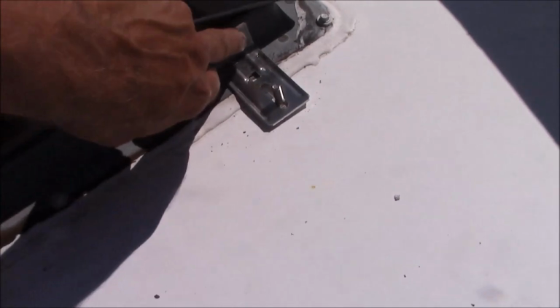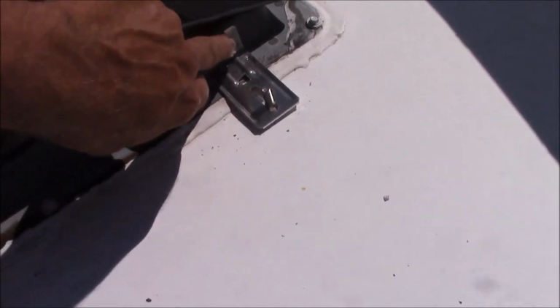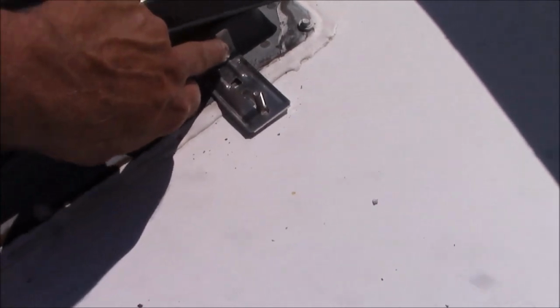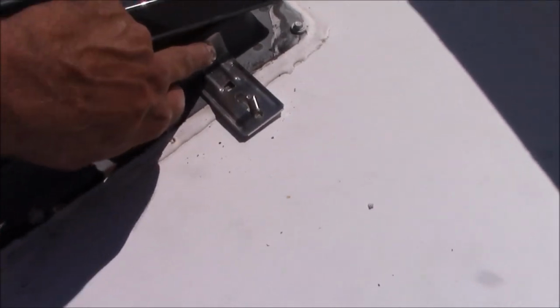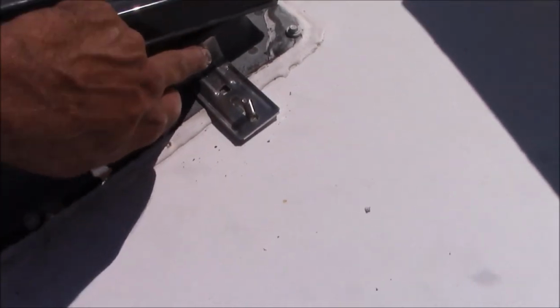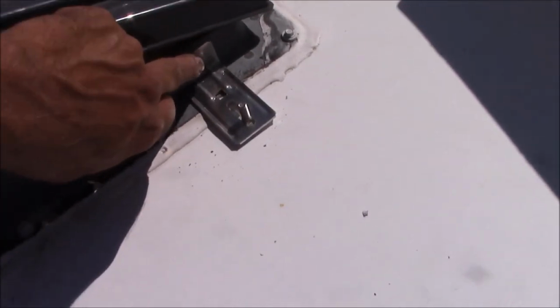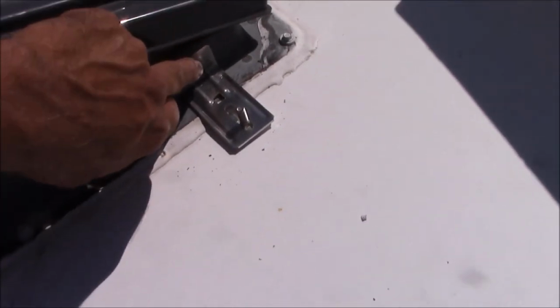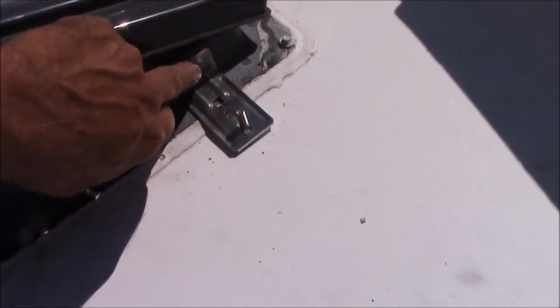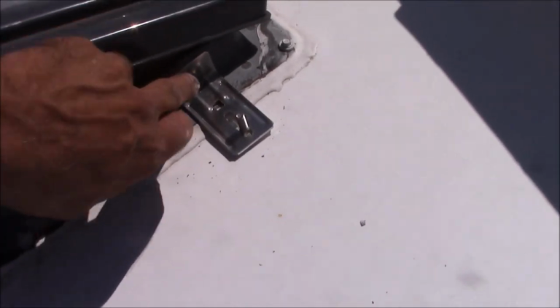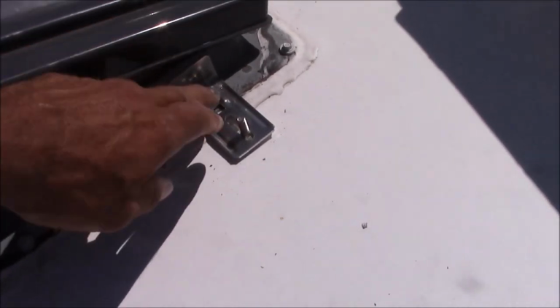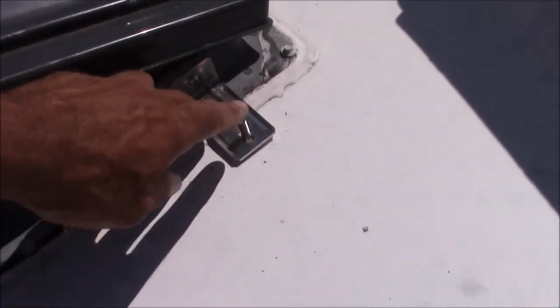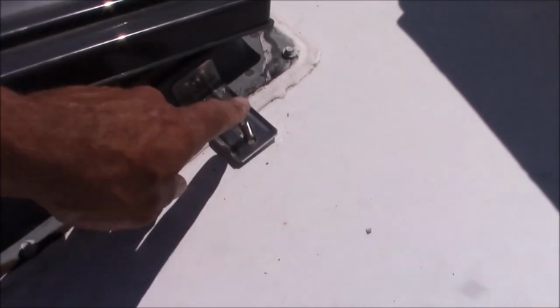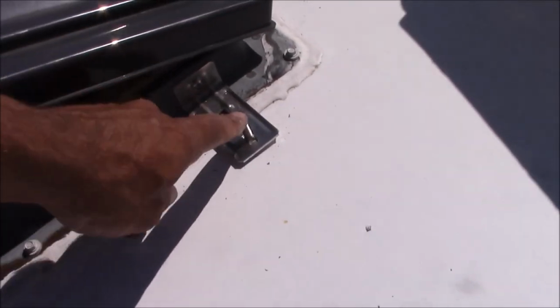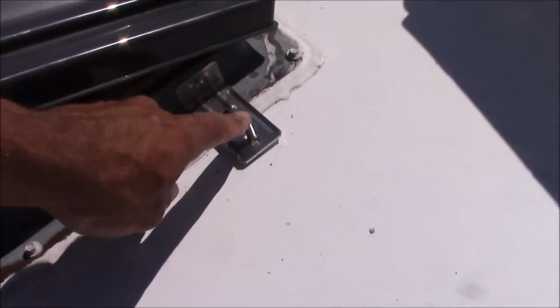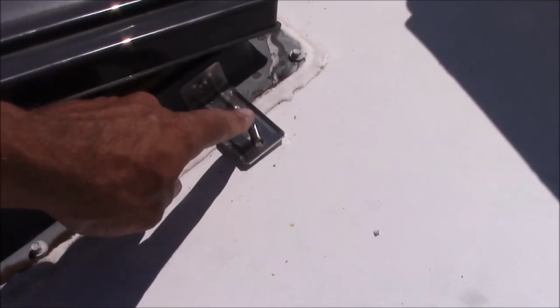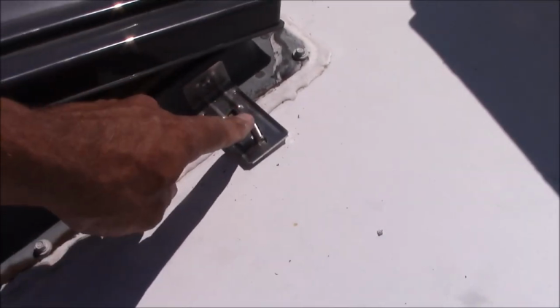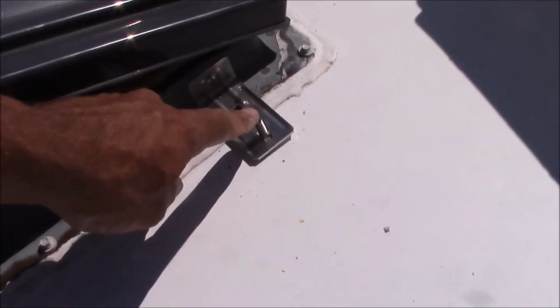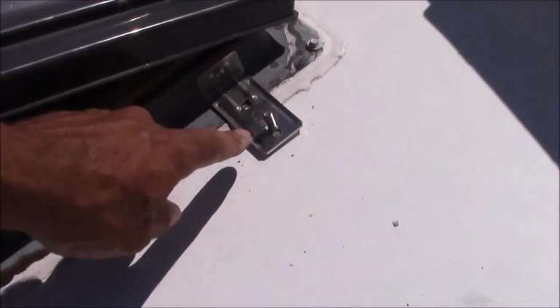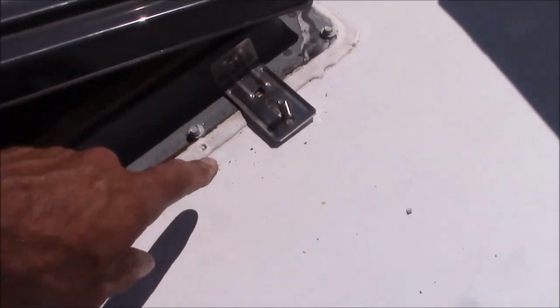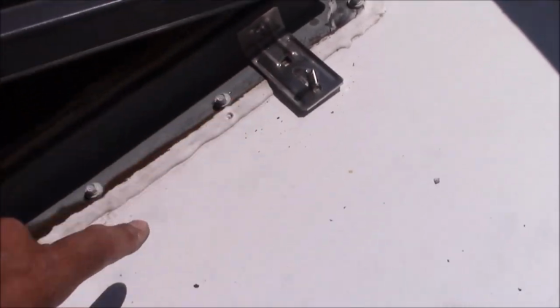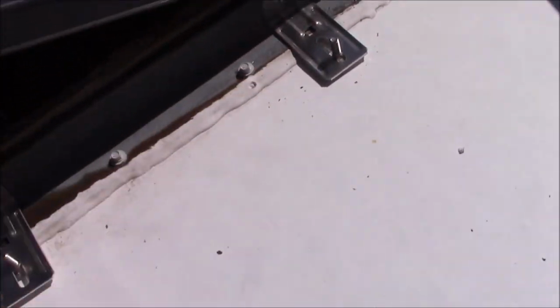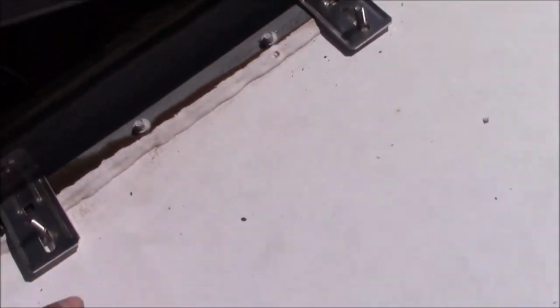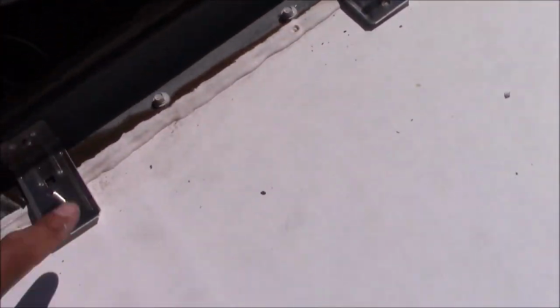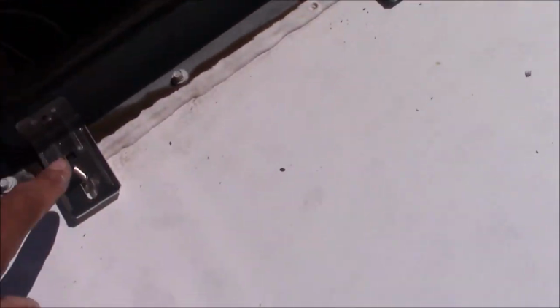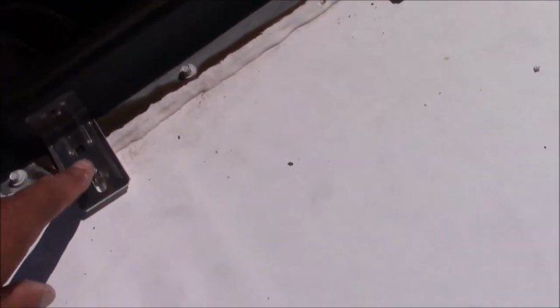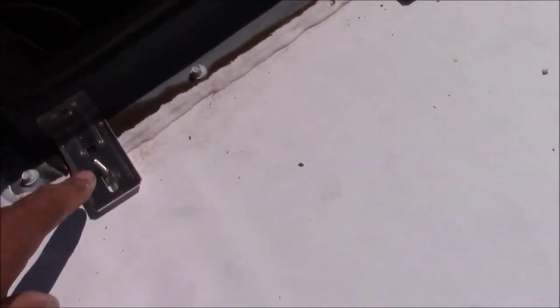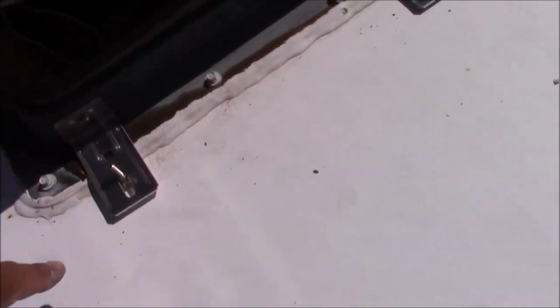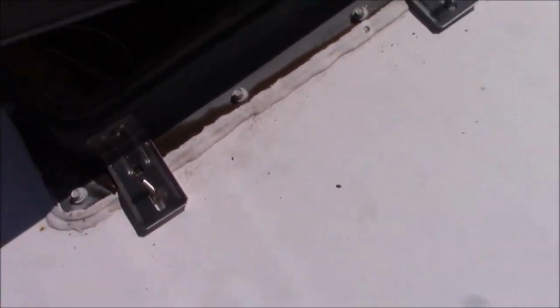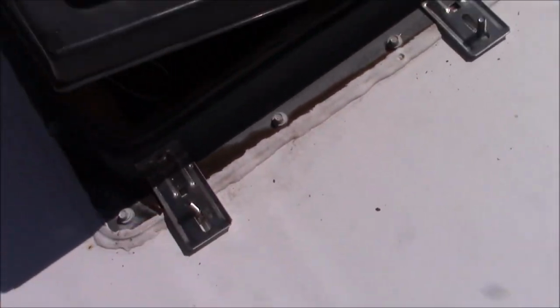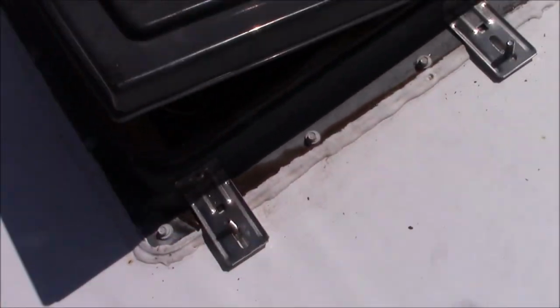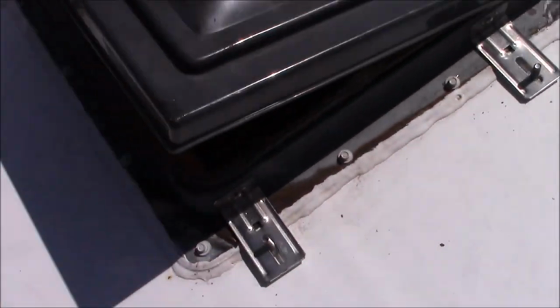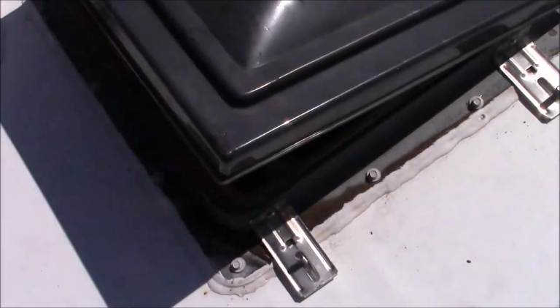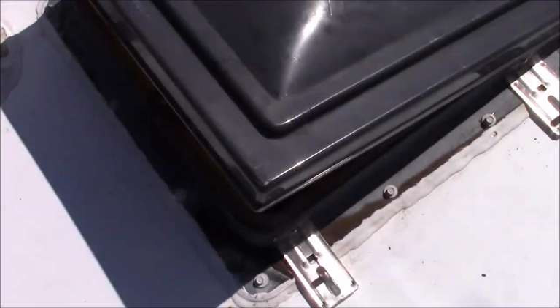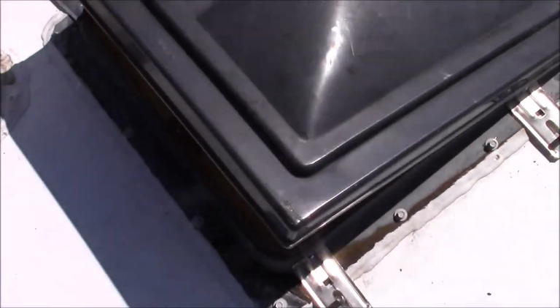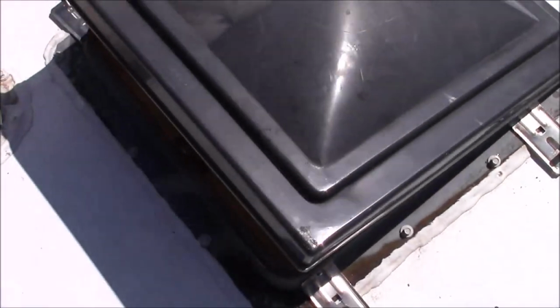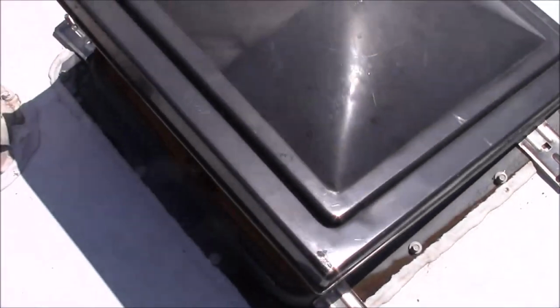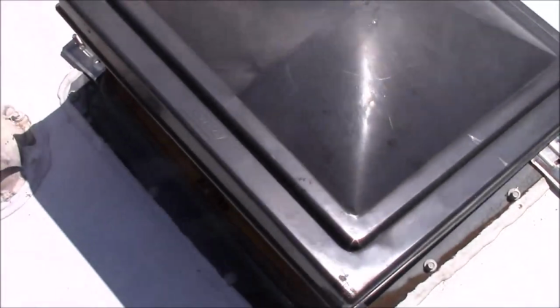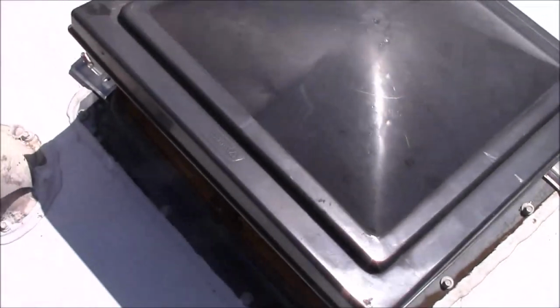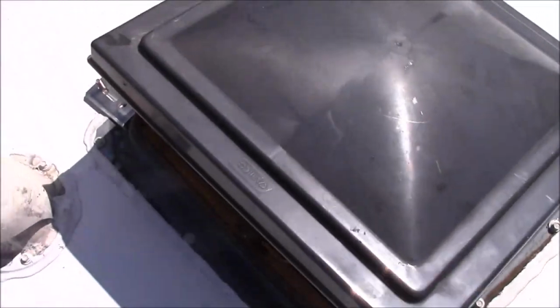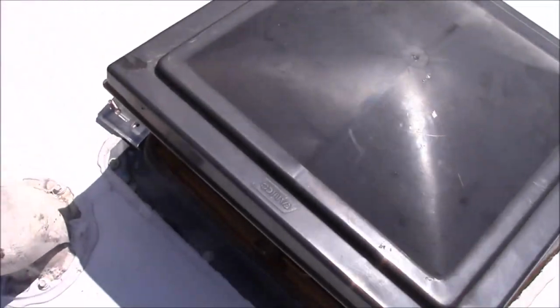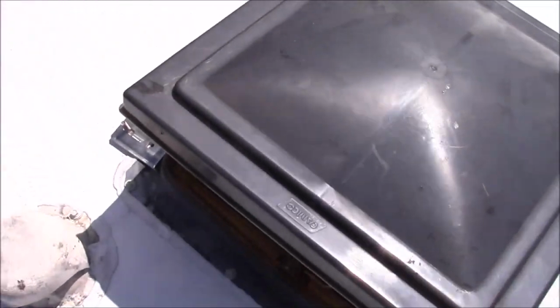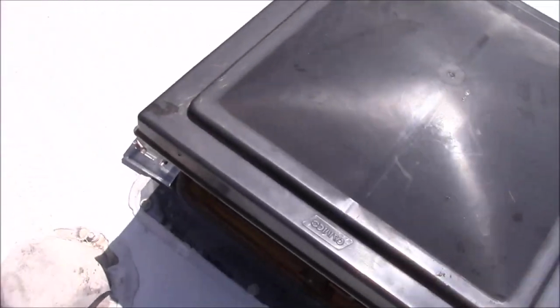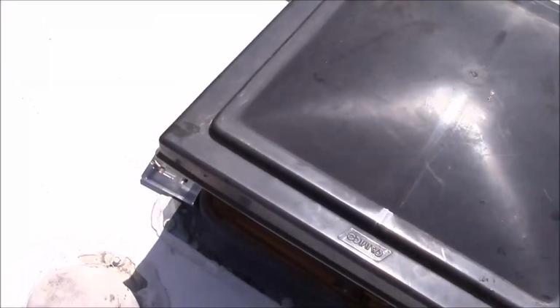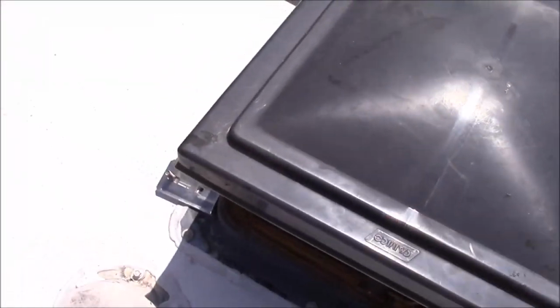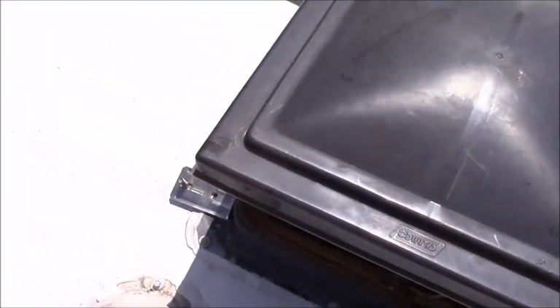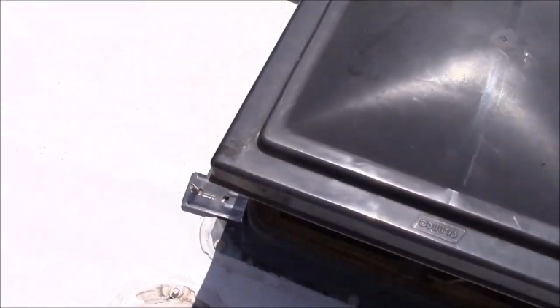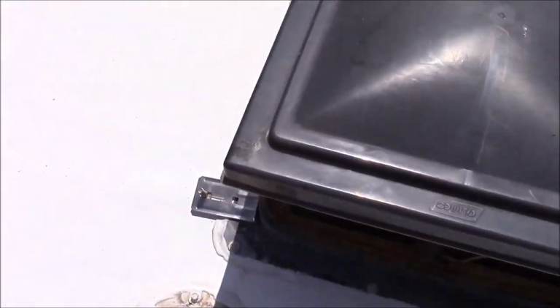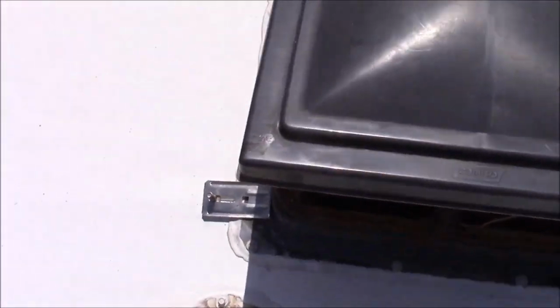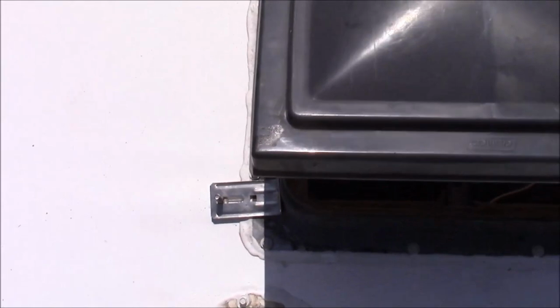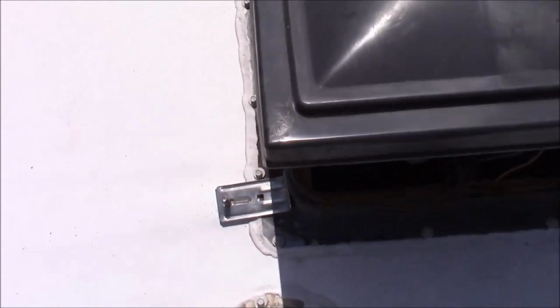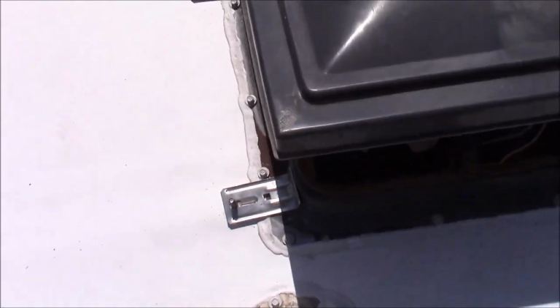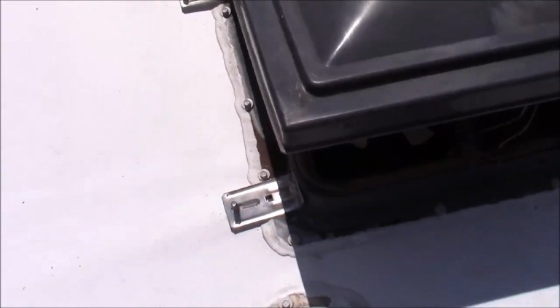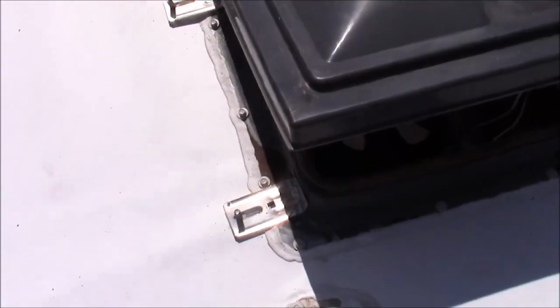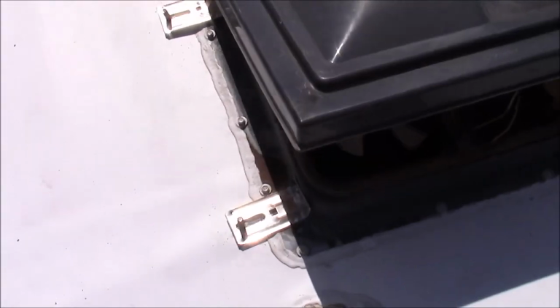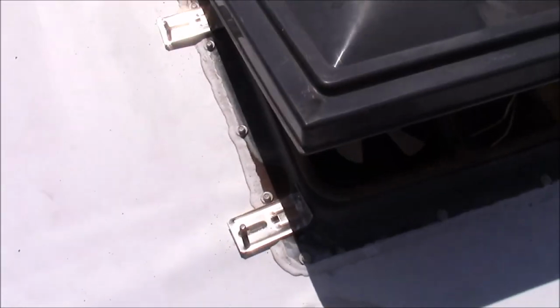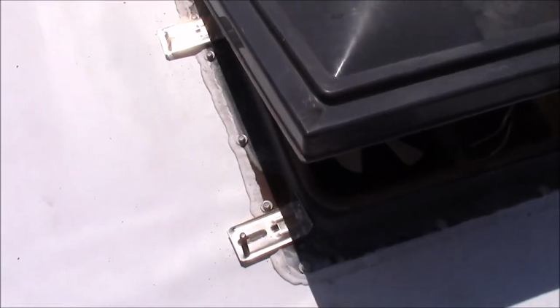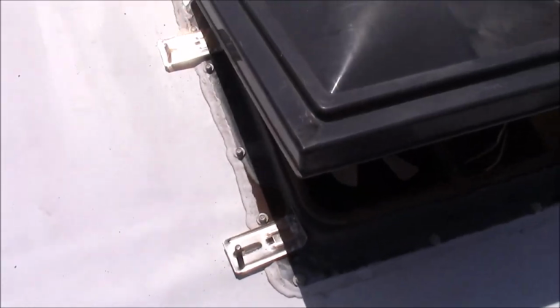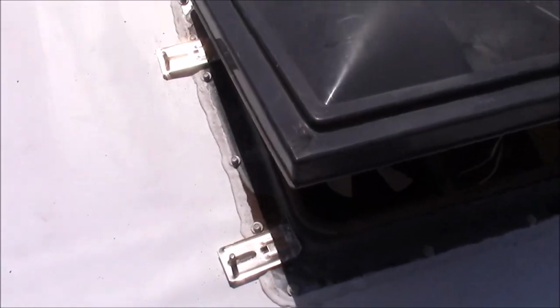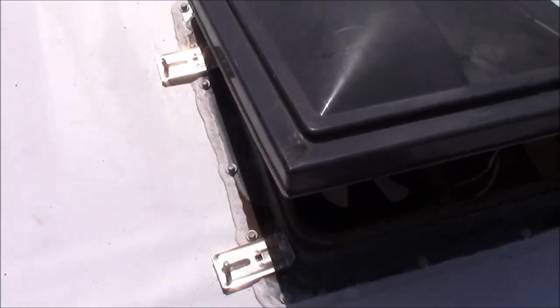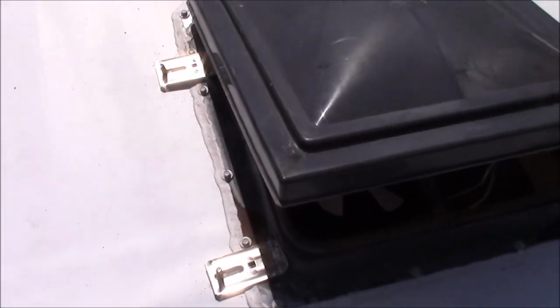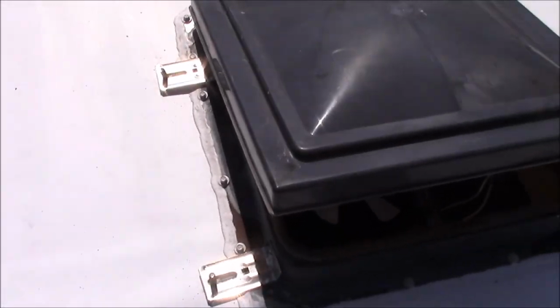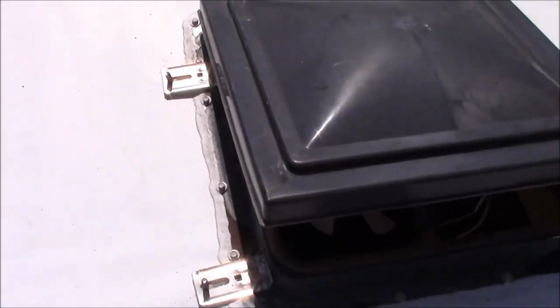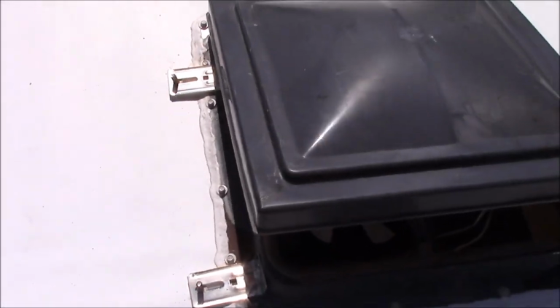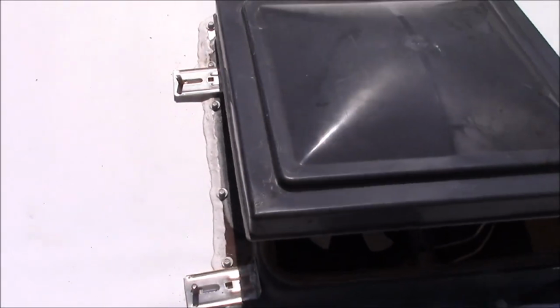Now just repeat that procedure for the remaining three brackets. I've got all four brackets installed and they're all square with each other.